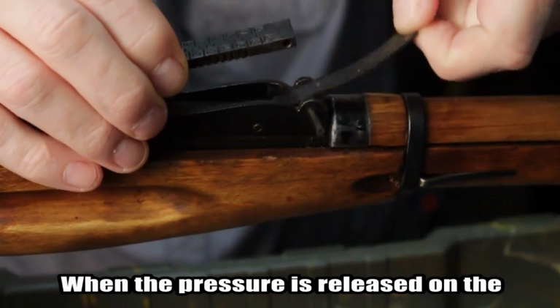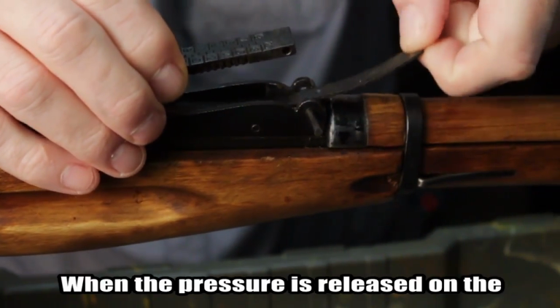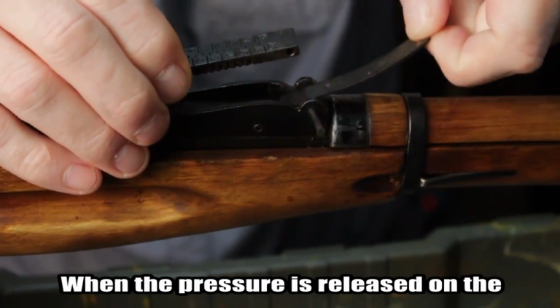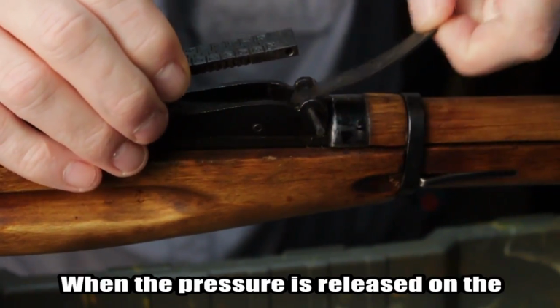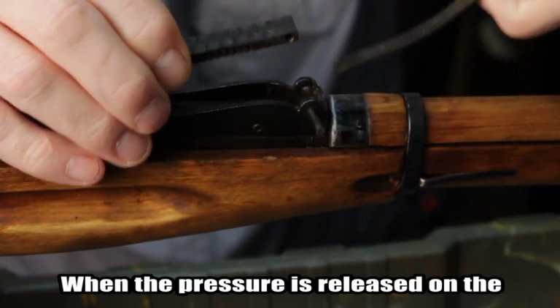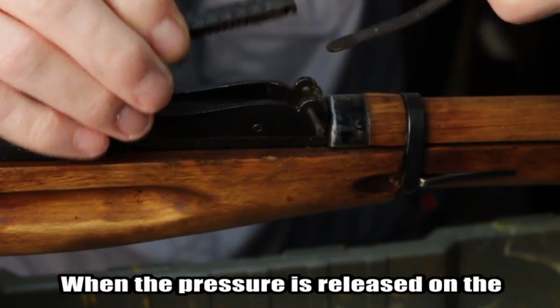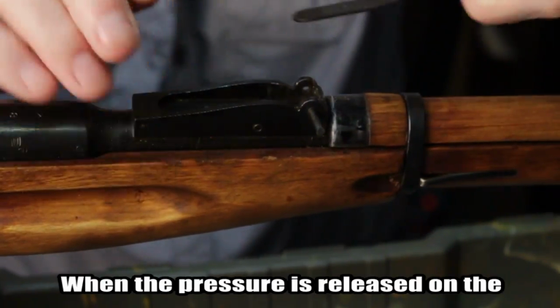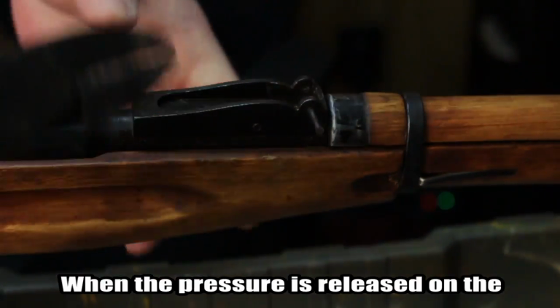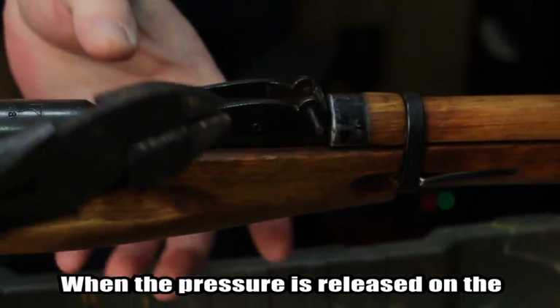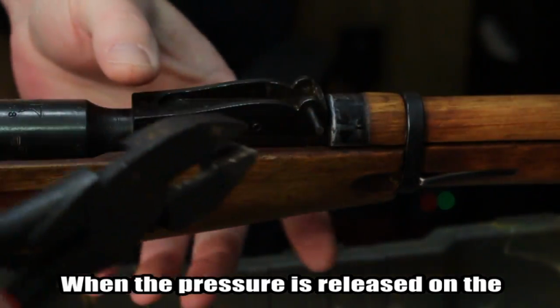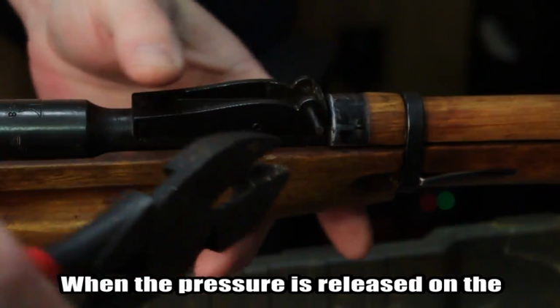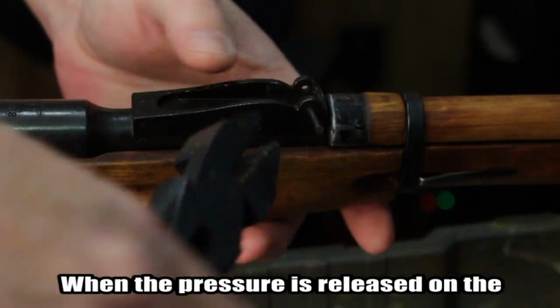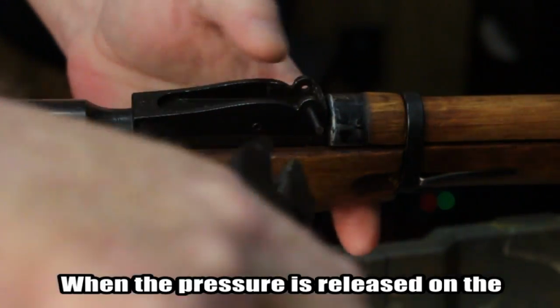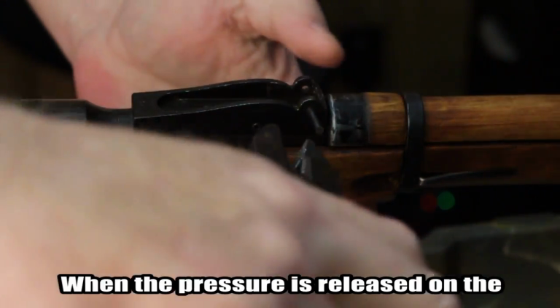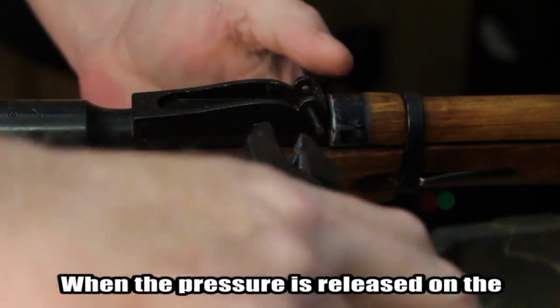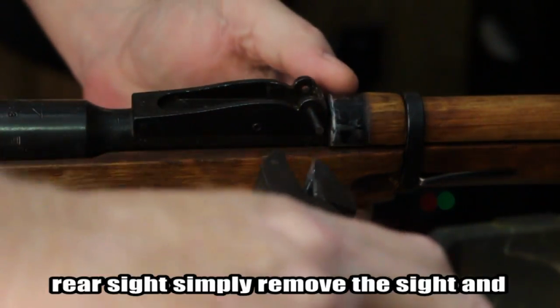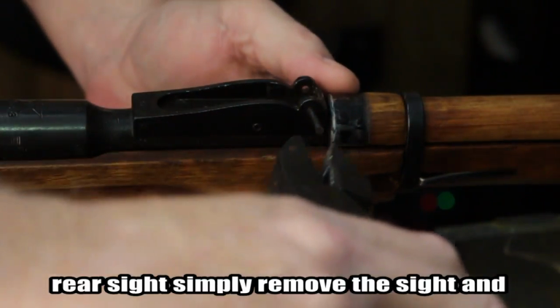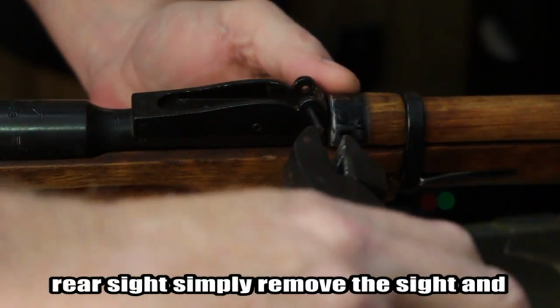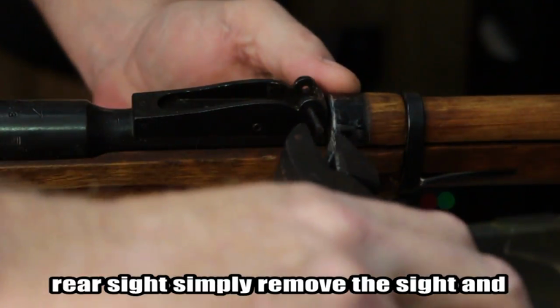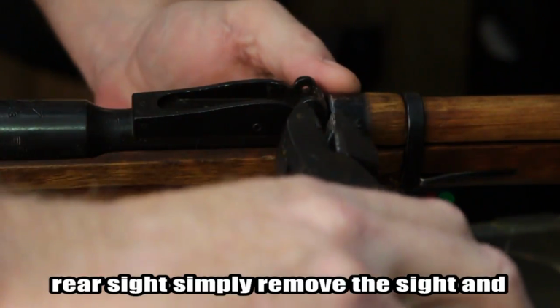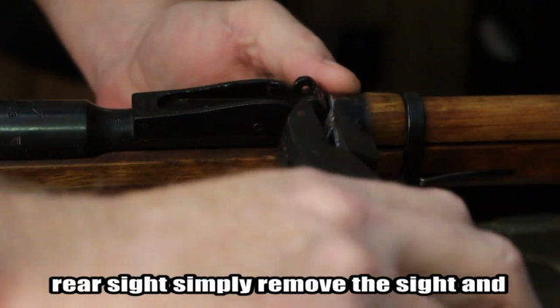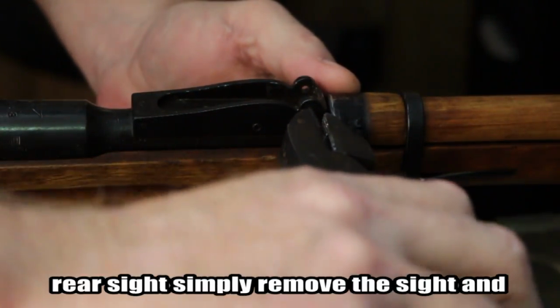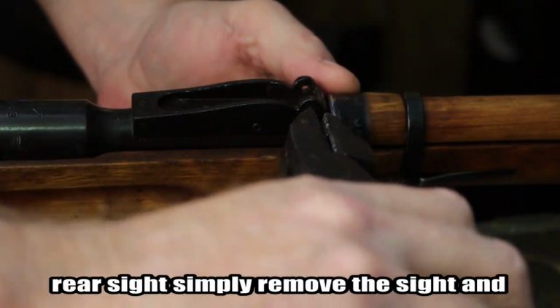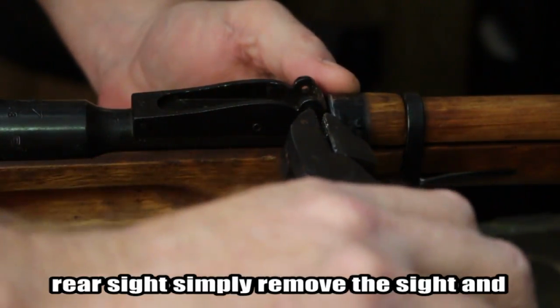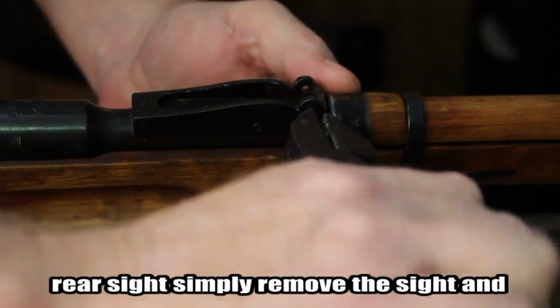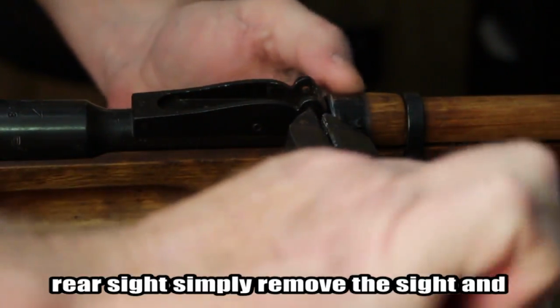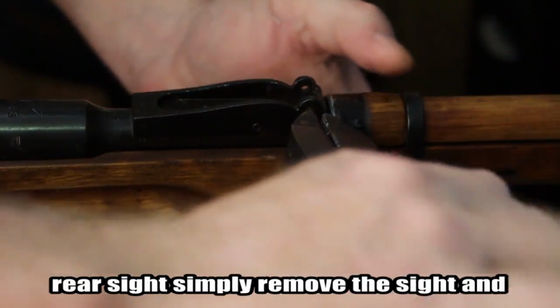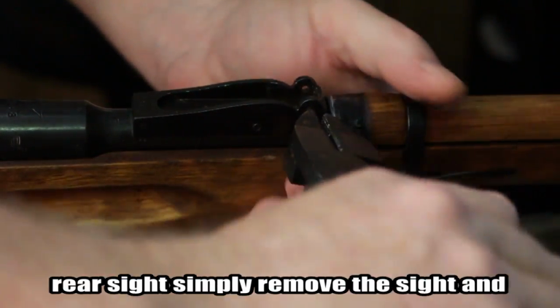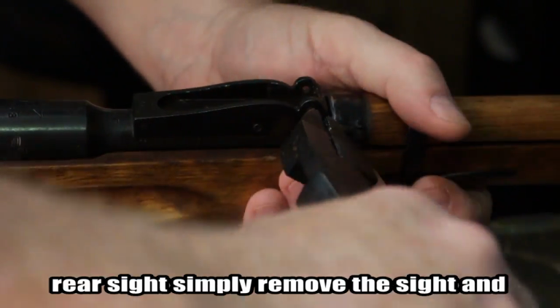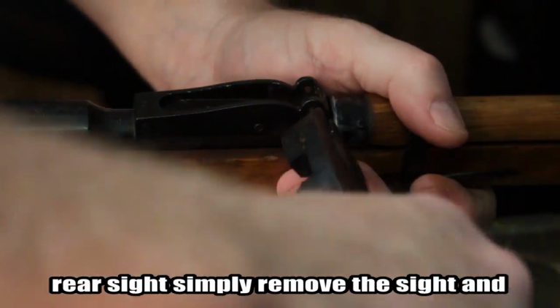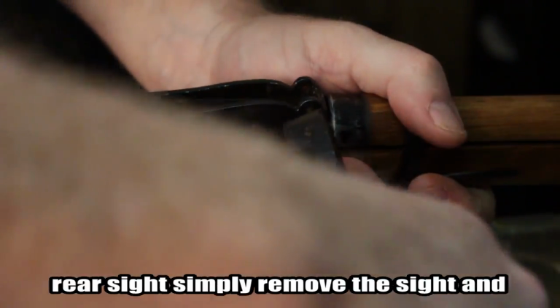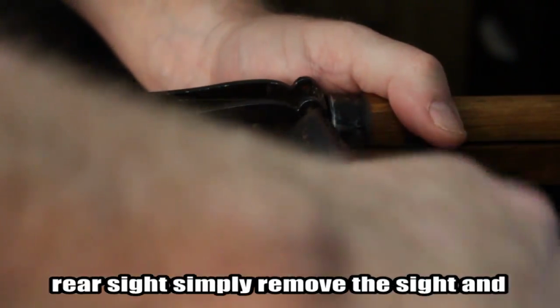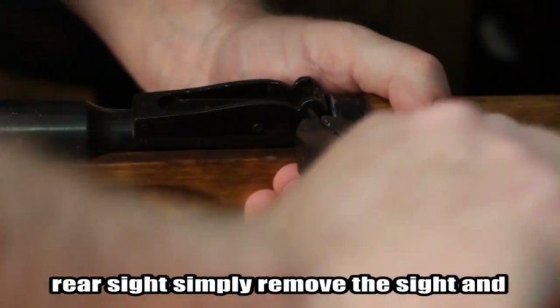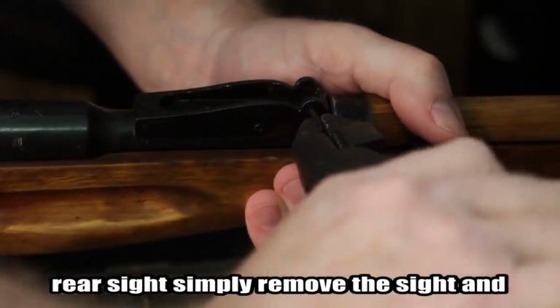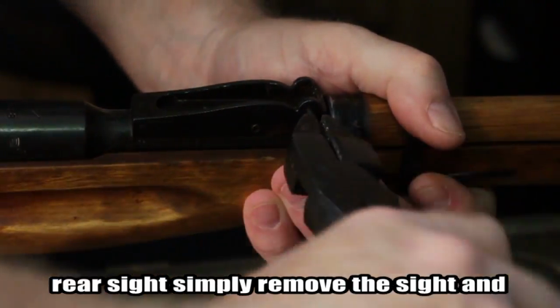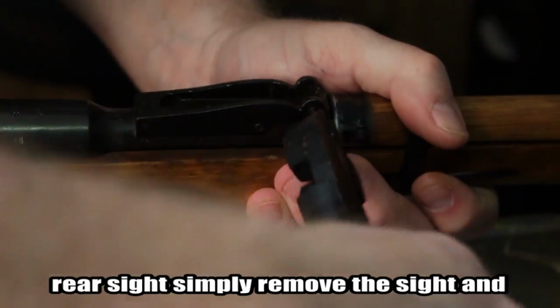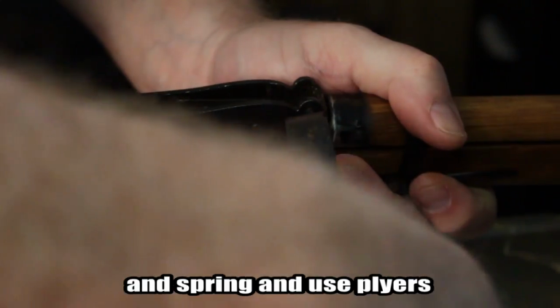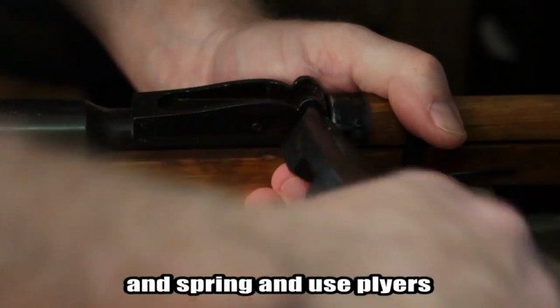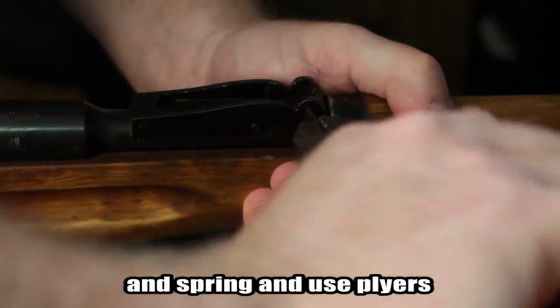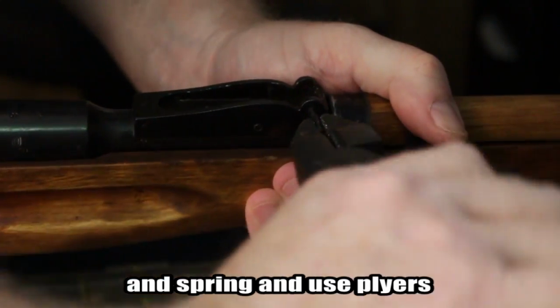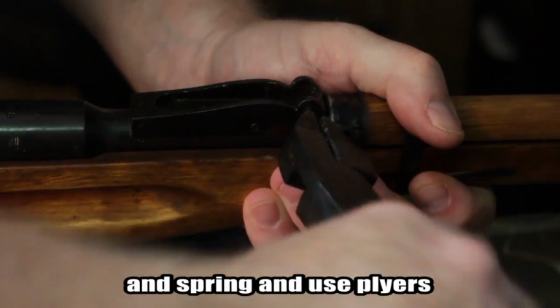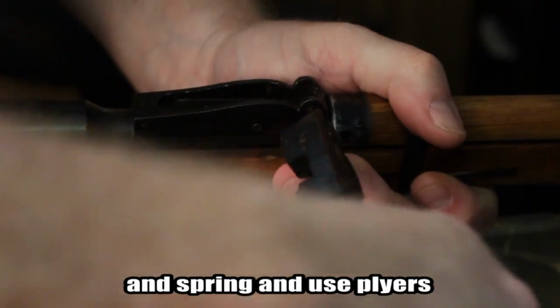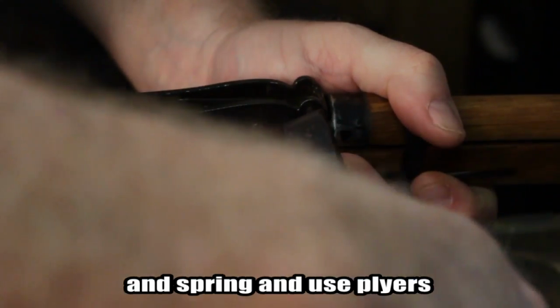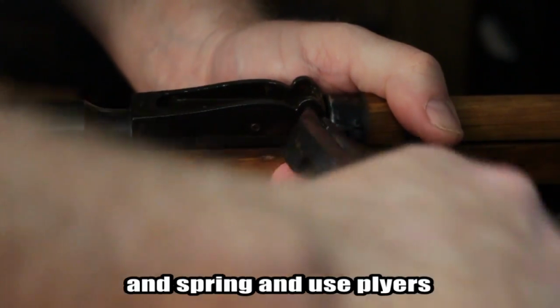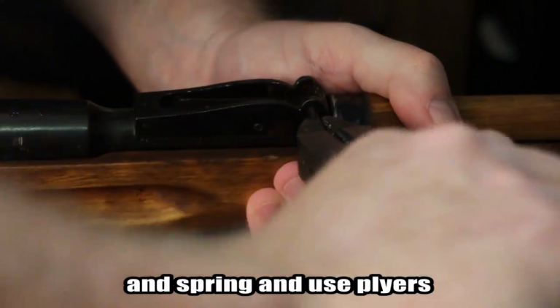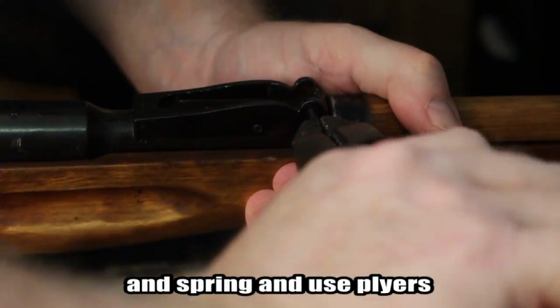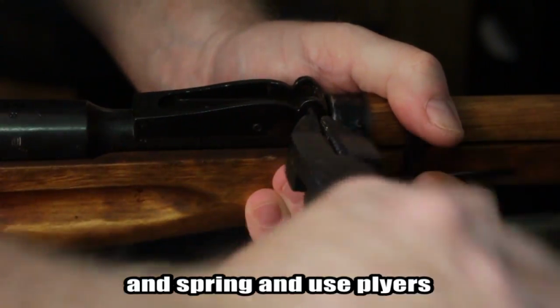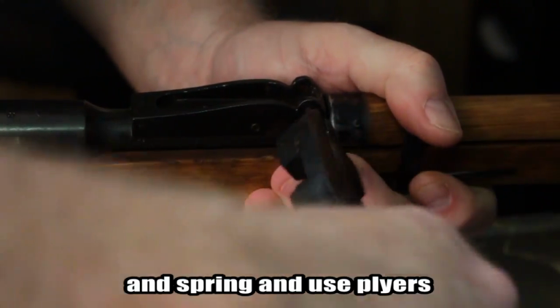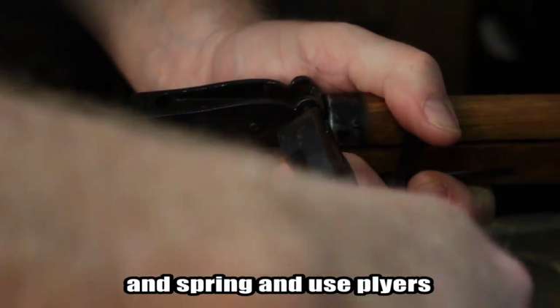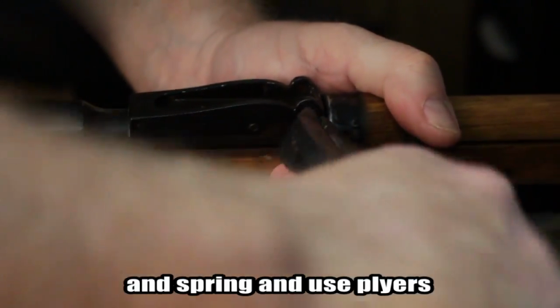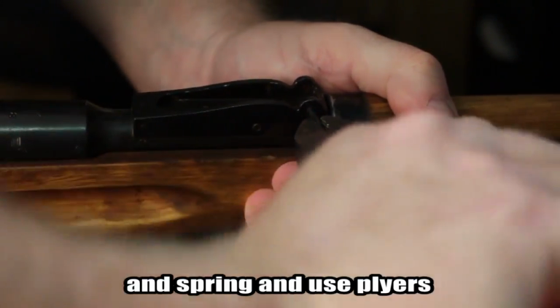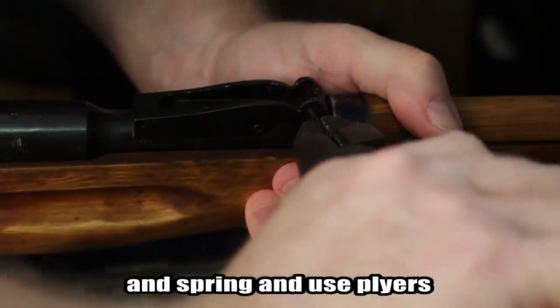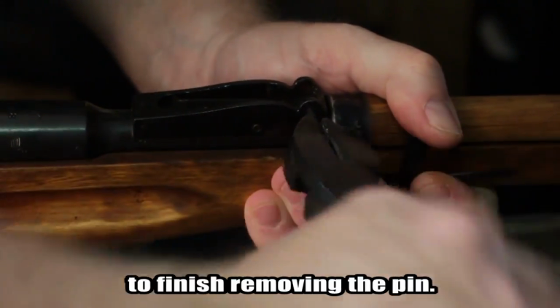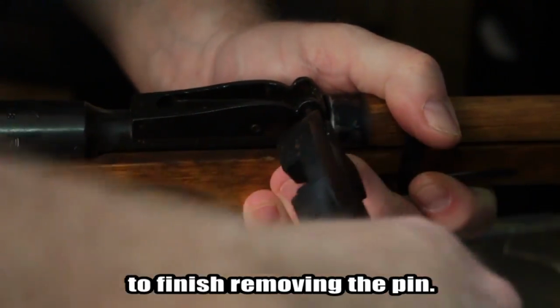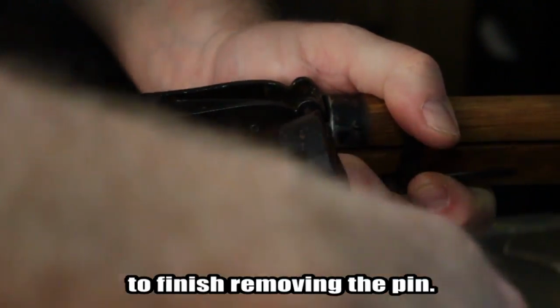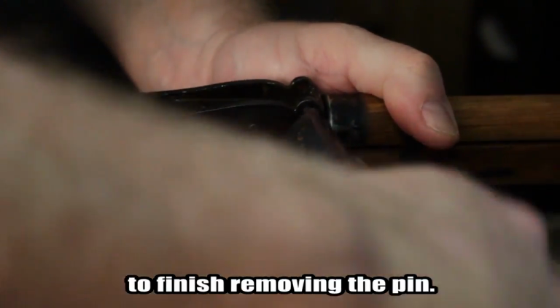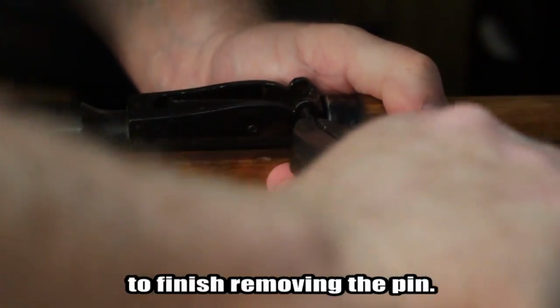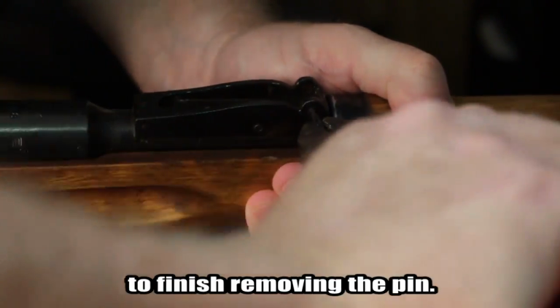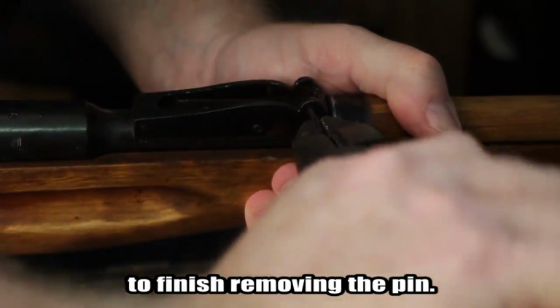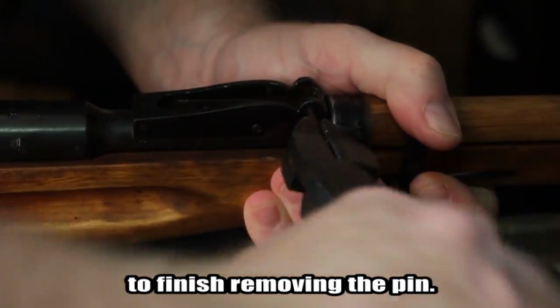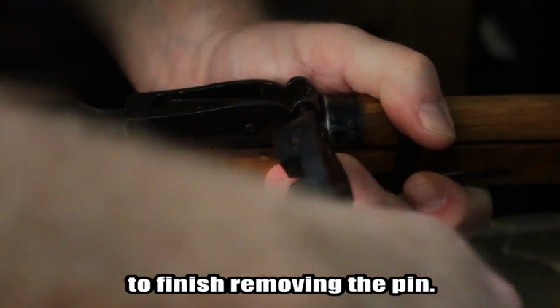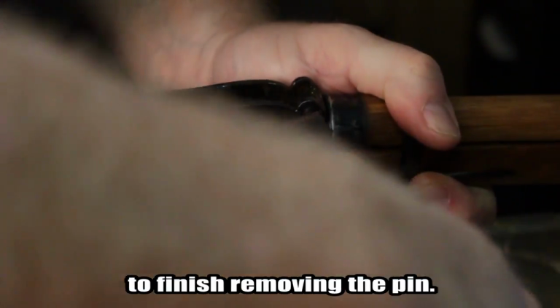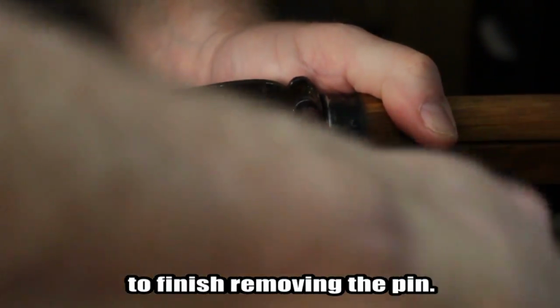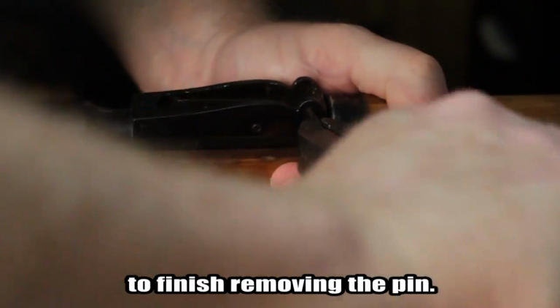When the pressure is released on the rear sight, simply remove the sight and spring, and use a pair of pliers to finish removing the pin.